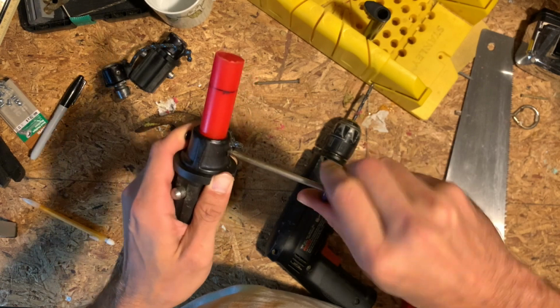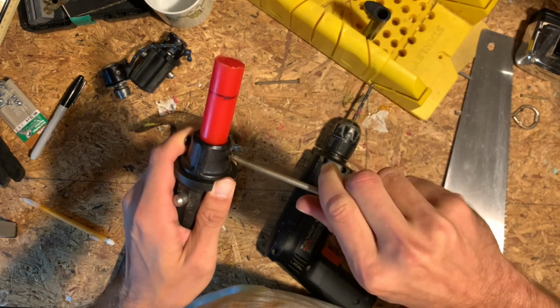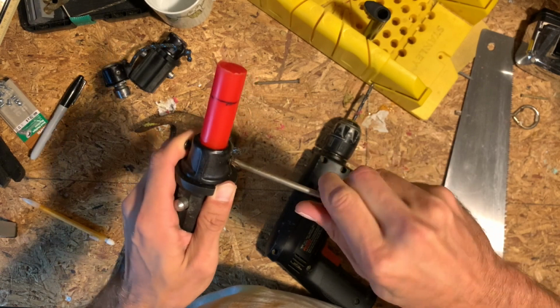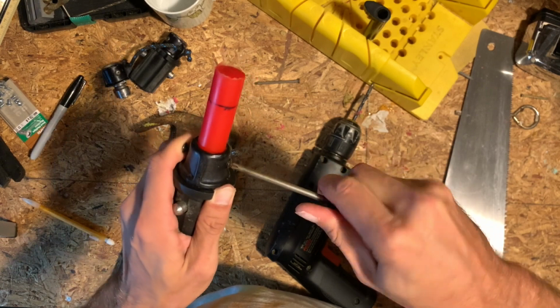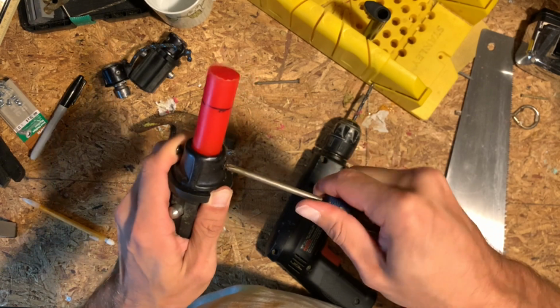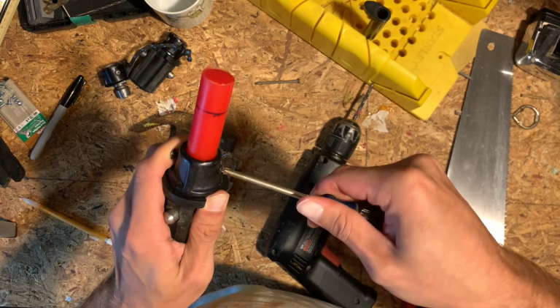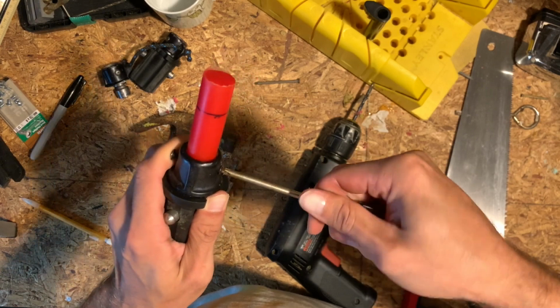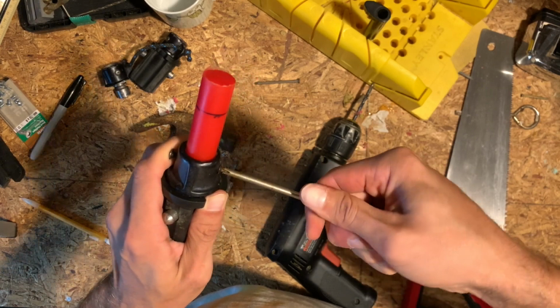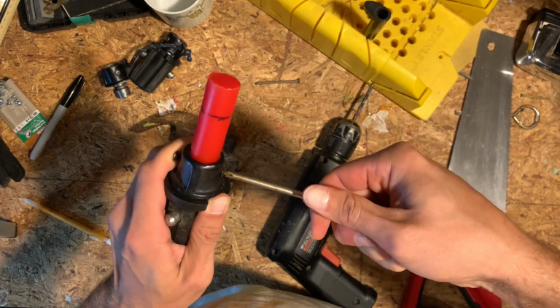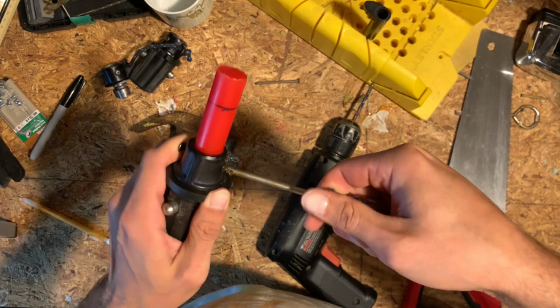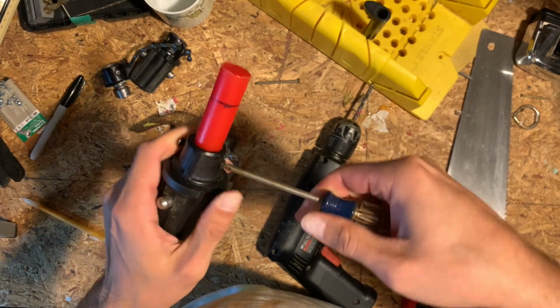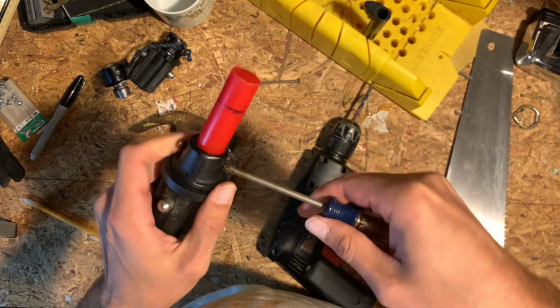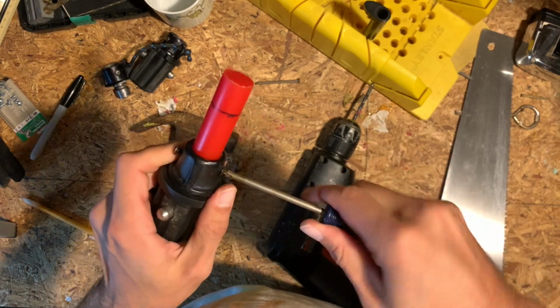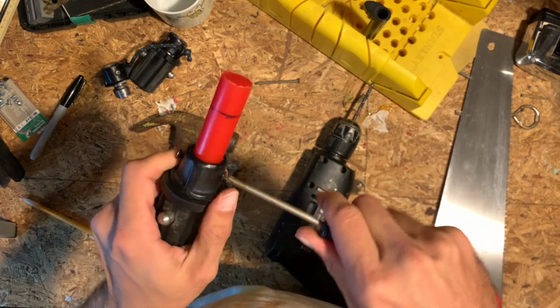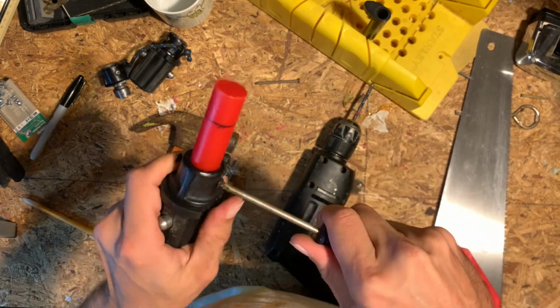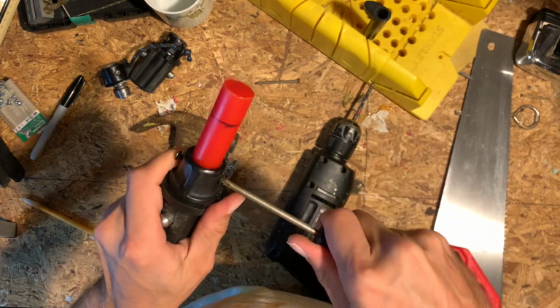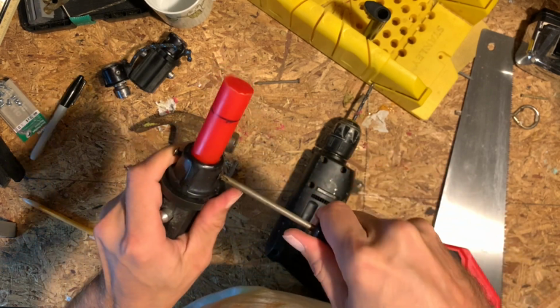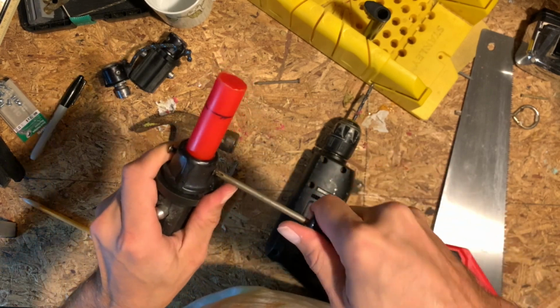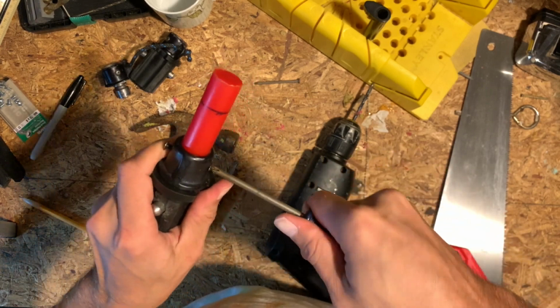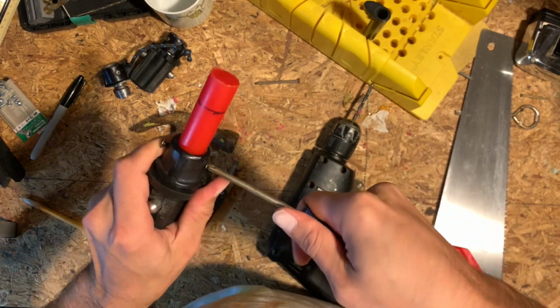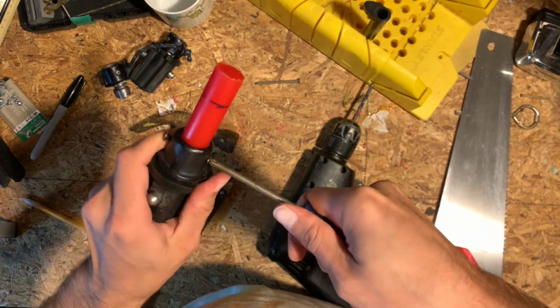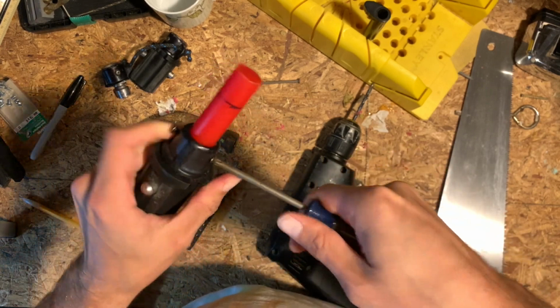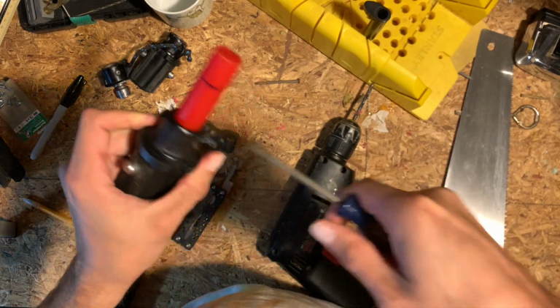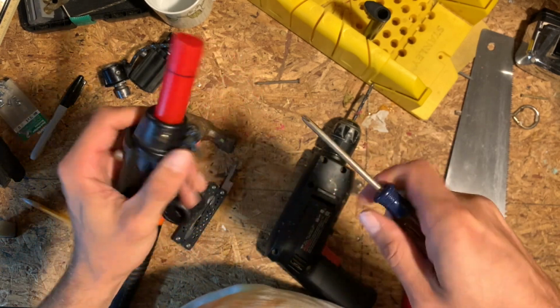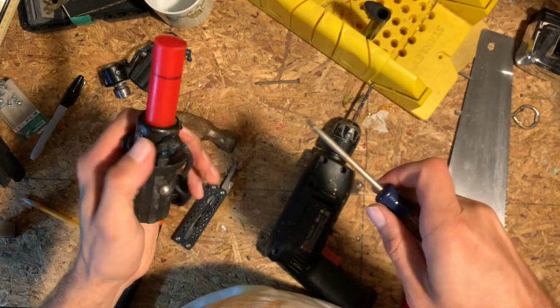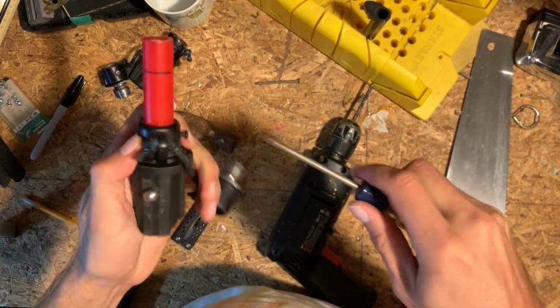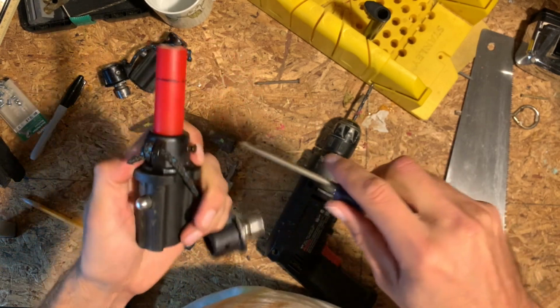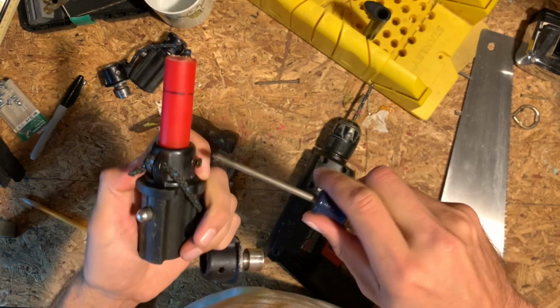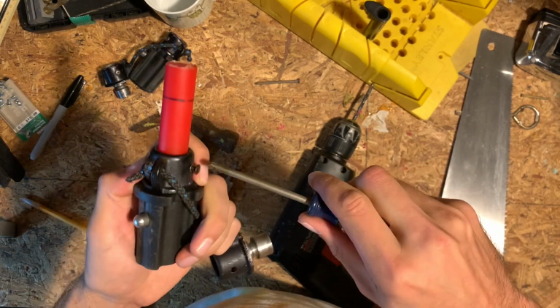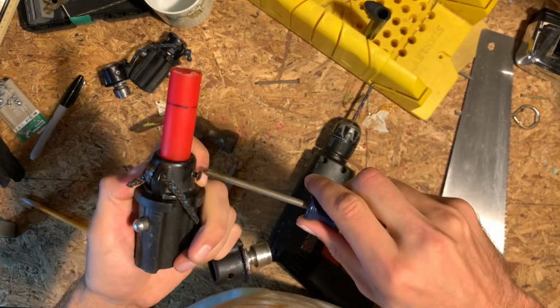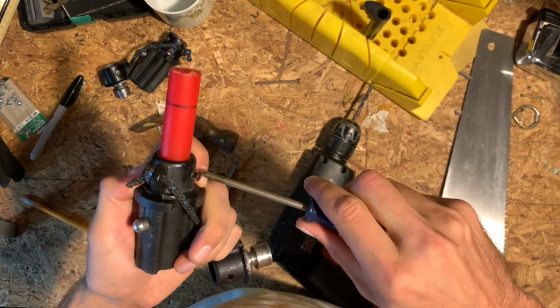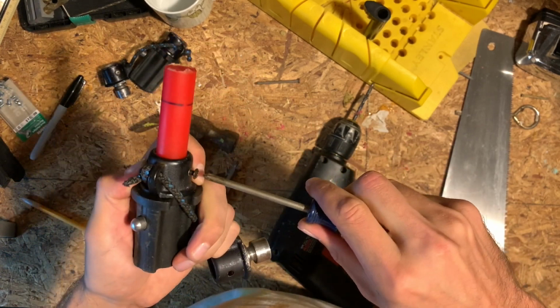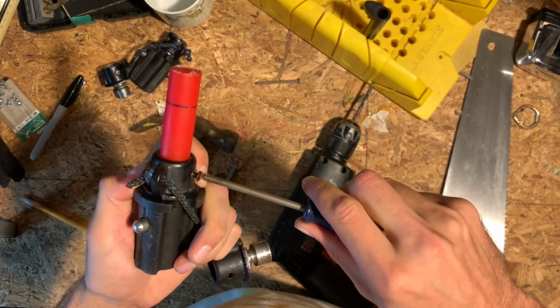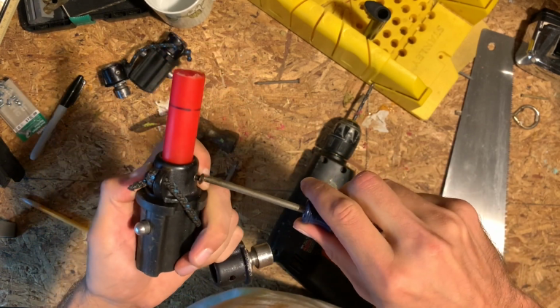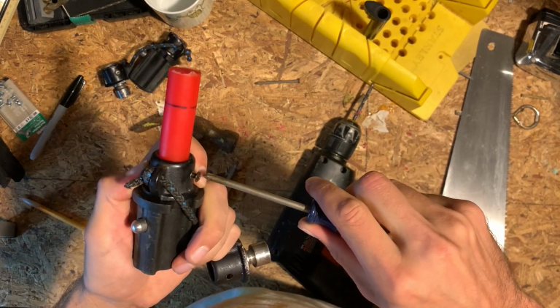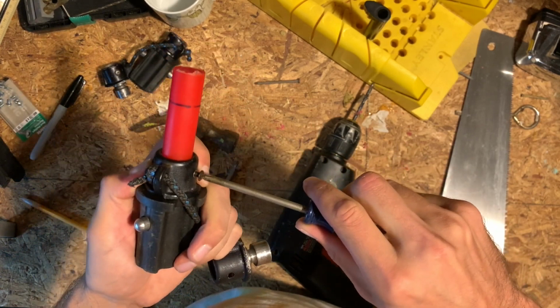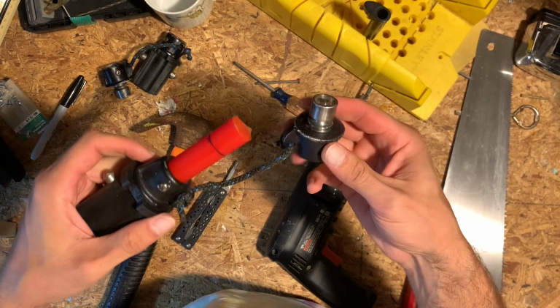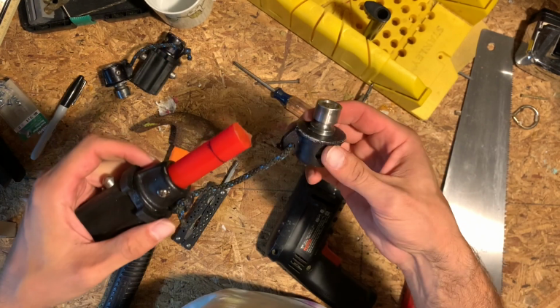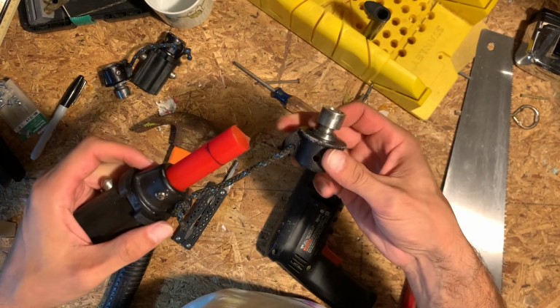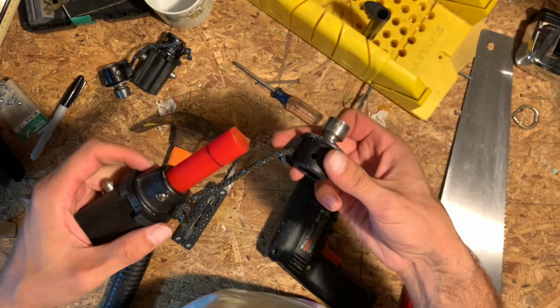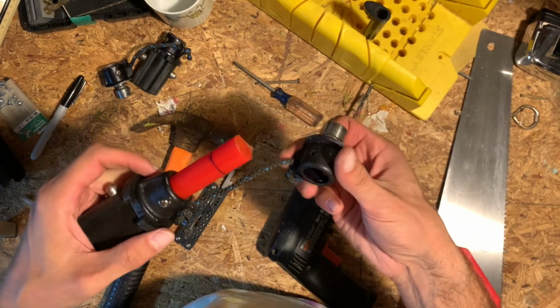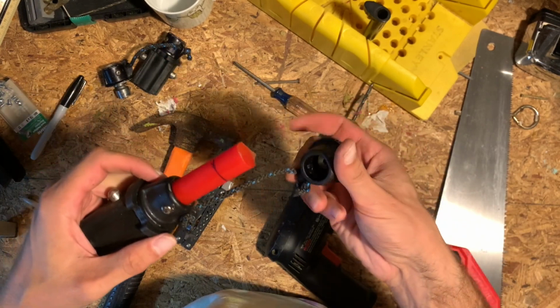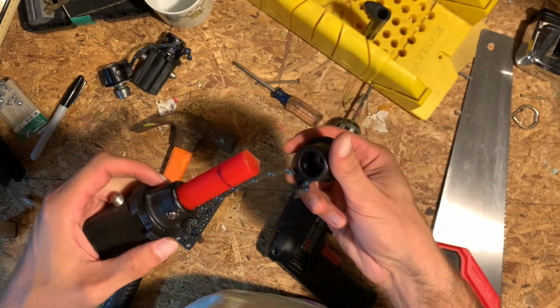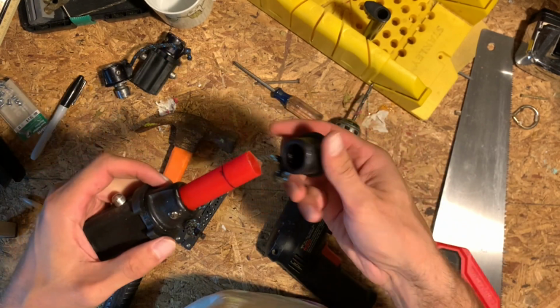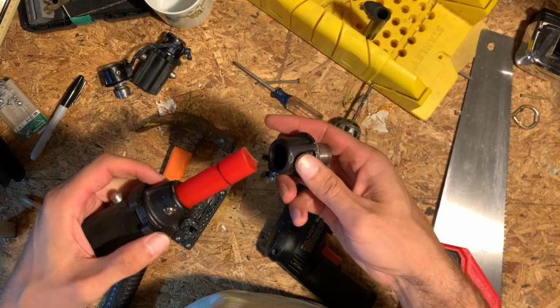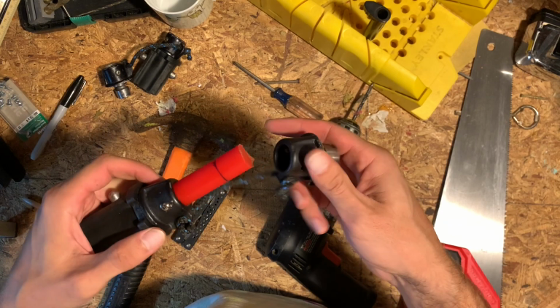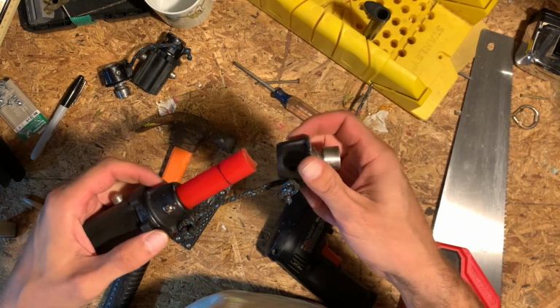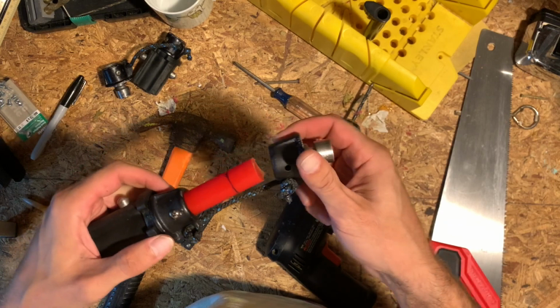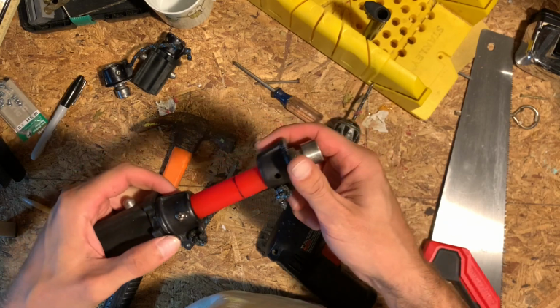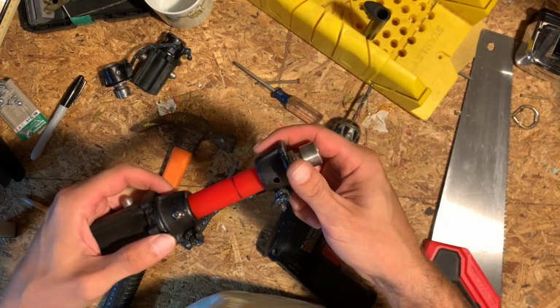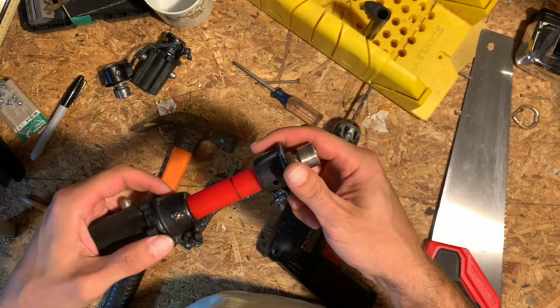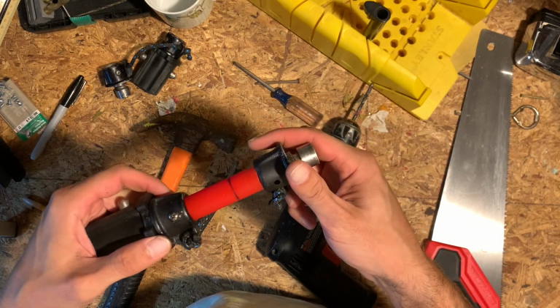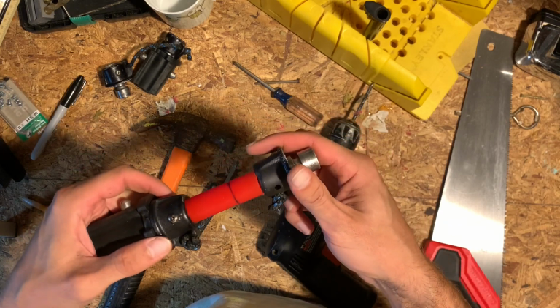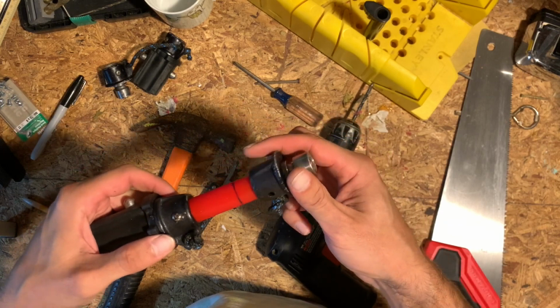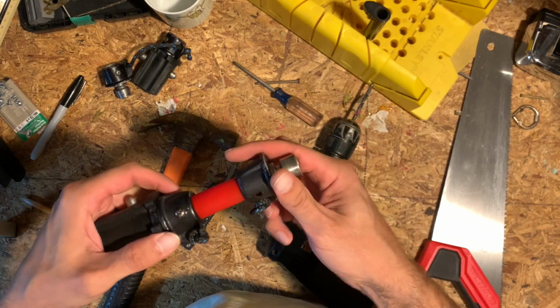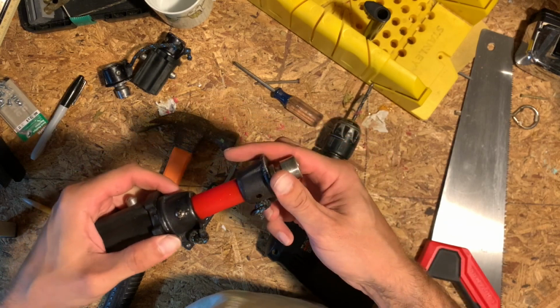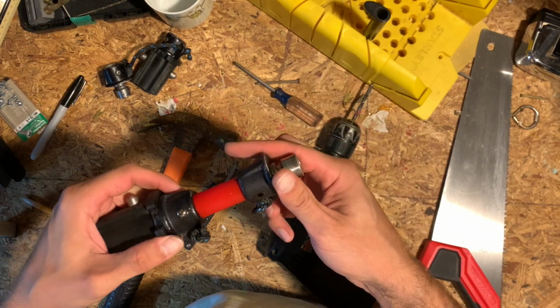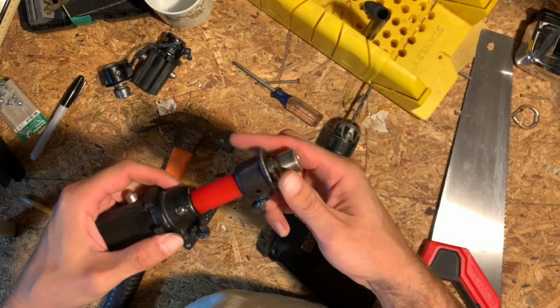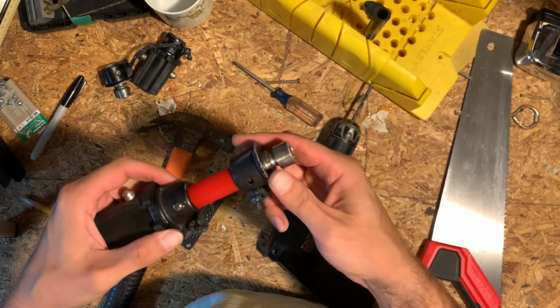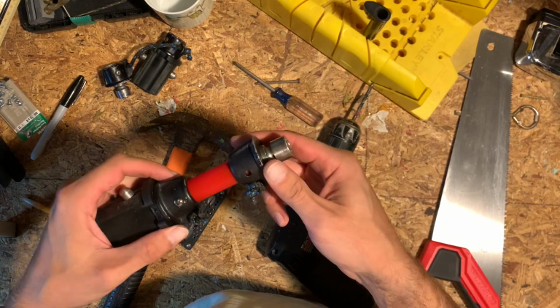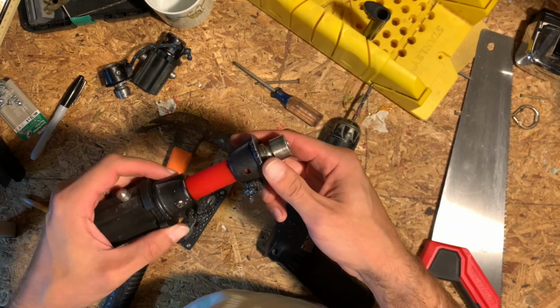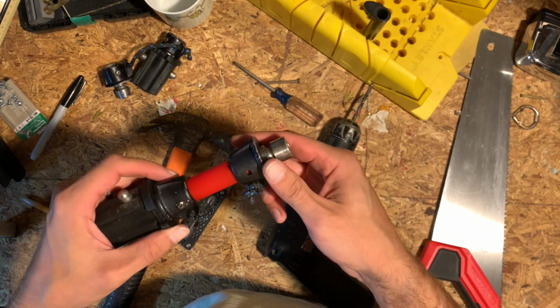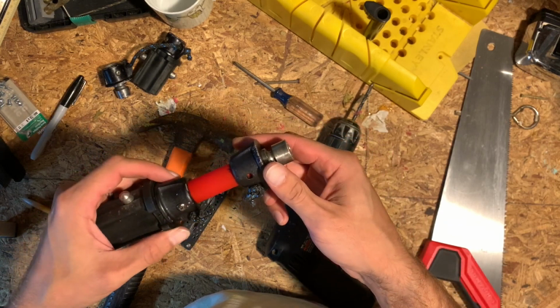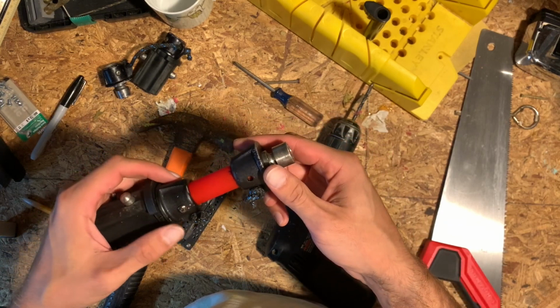I did put some WD-40 in these, just to make them a little easier. I hope that was a good idea — I don't actually know. And then I did the same thing with the second side.